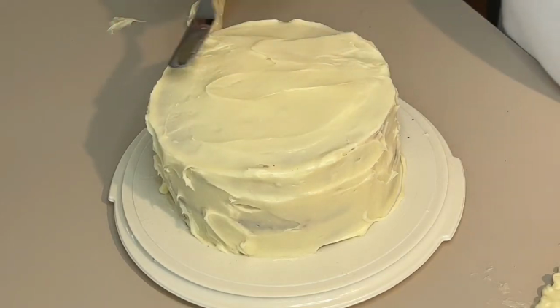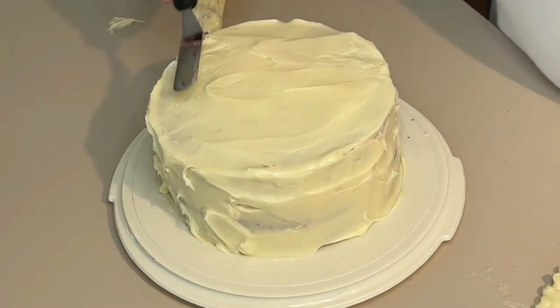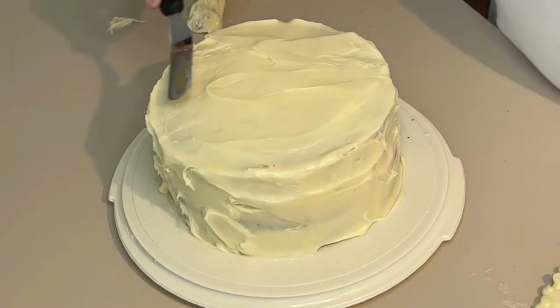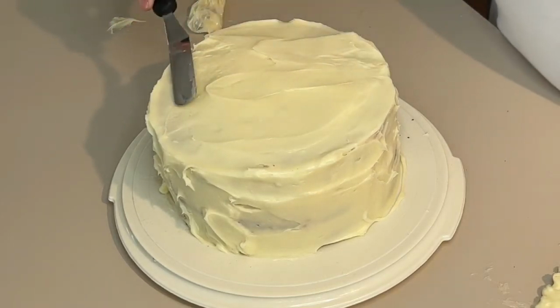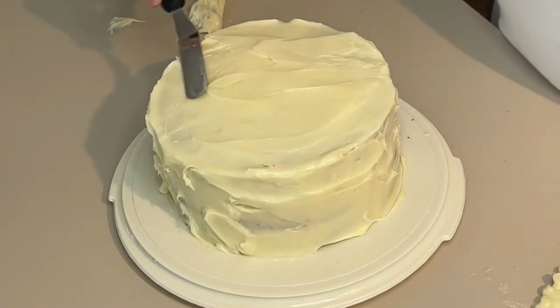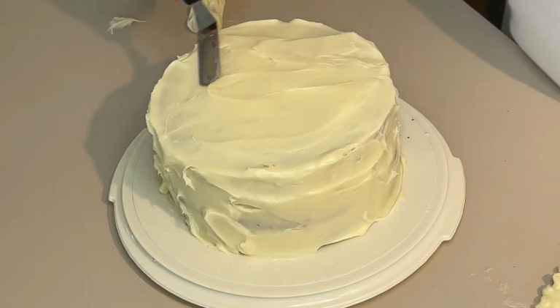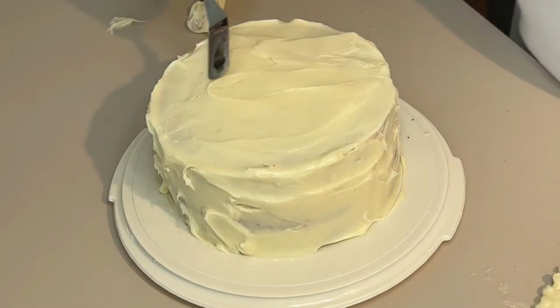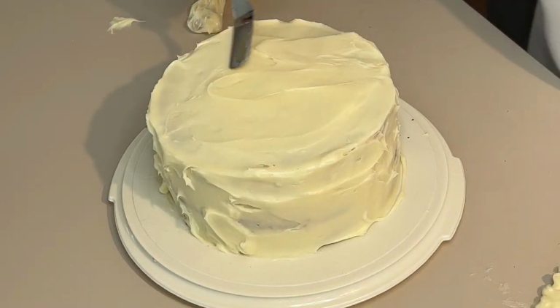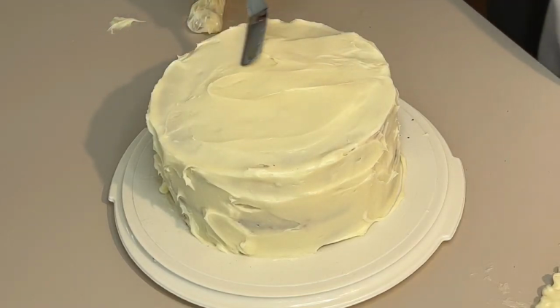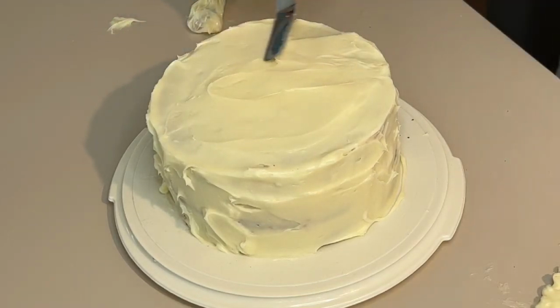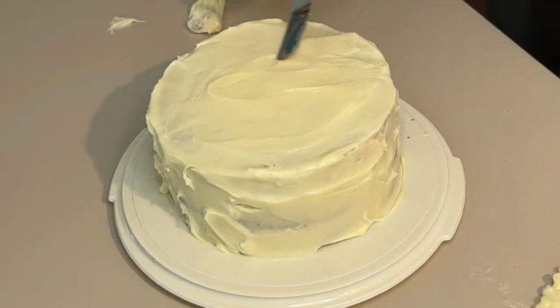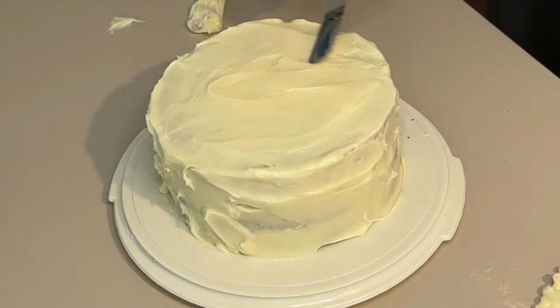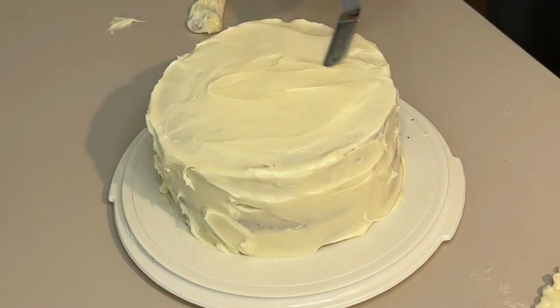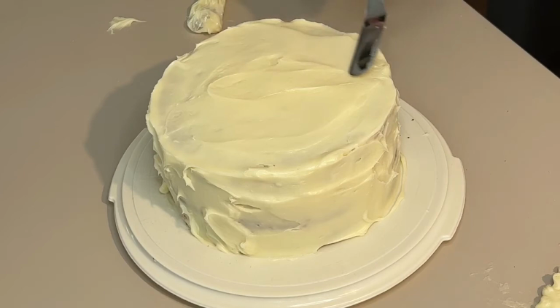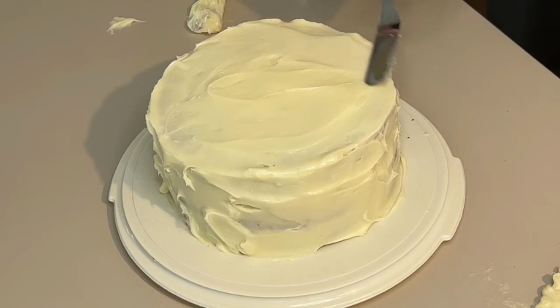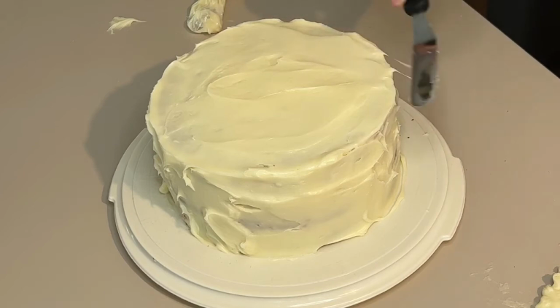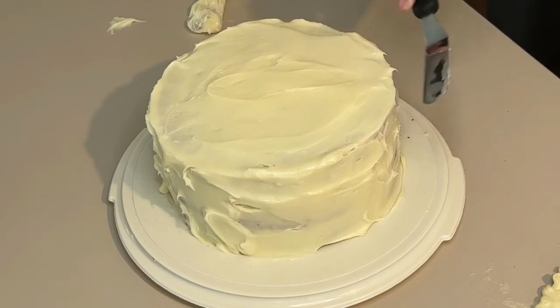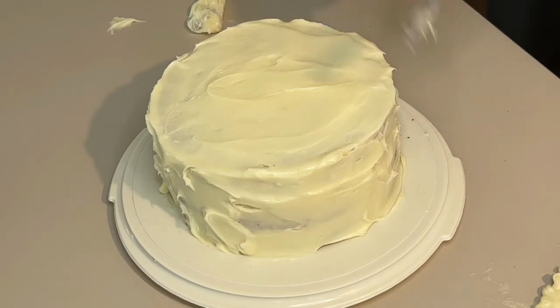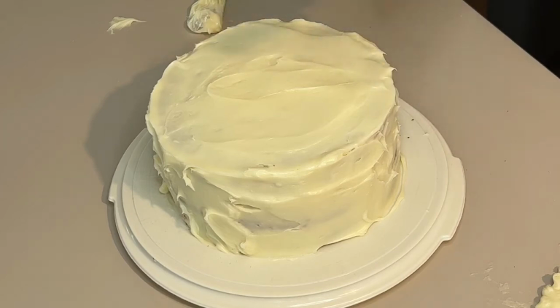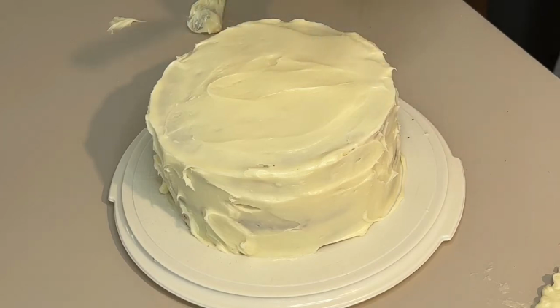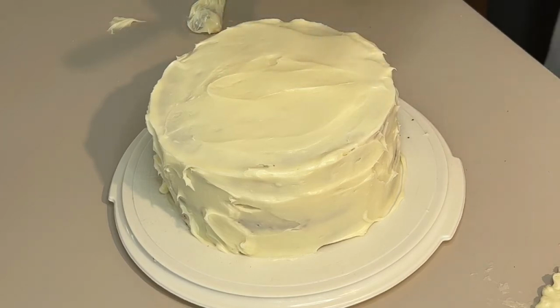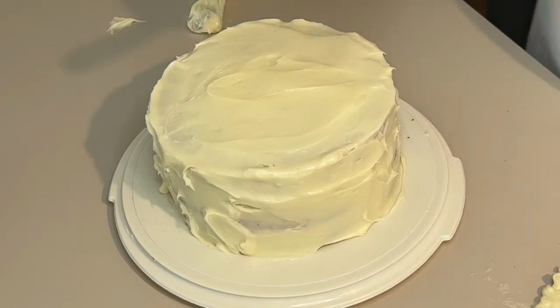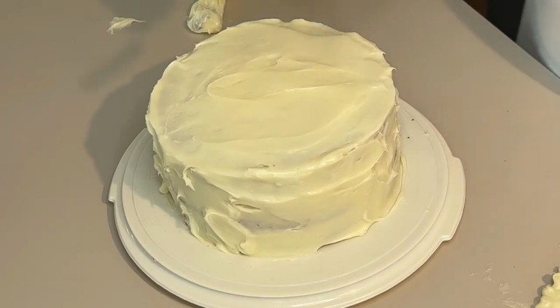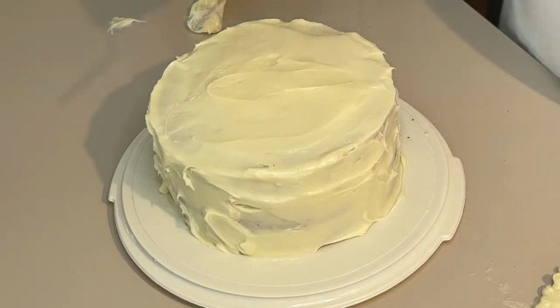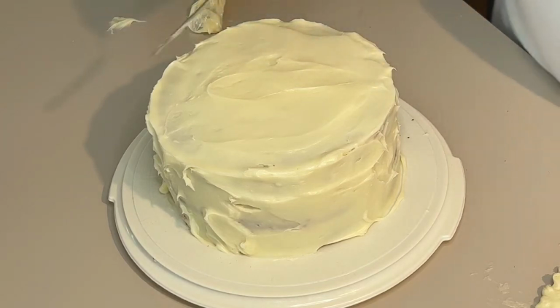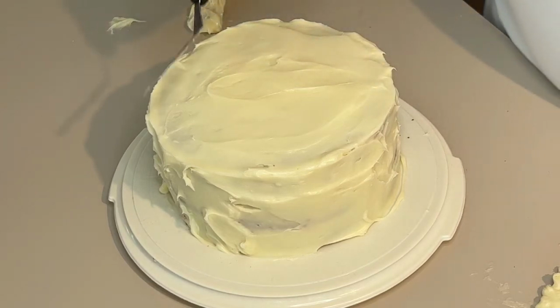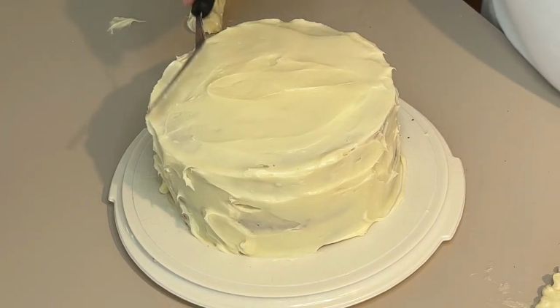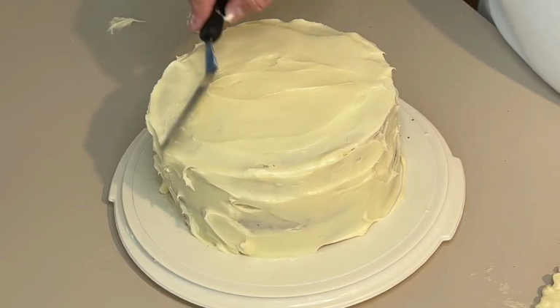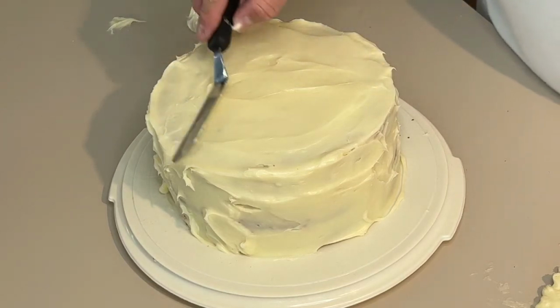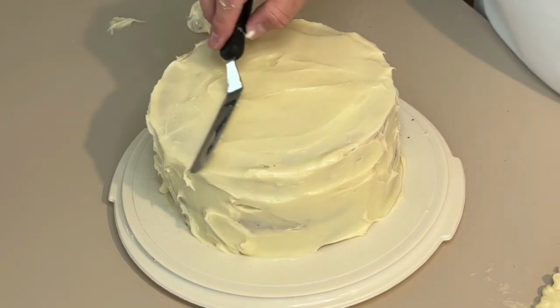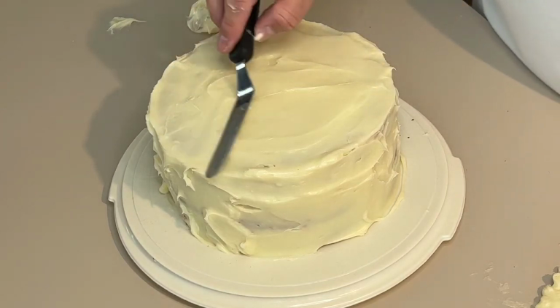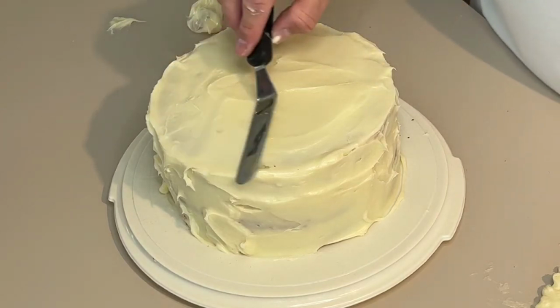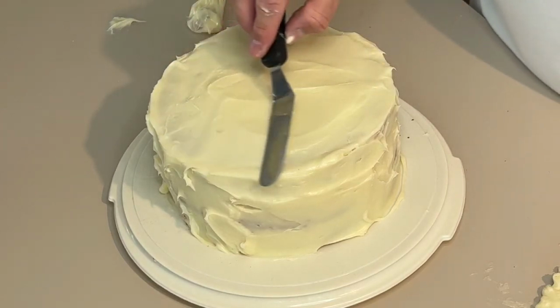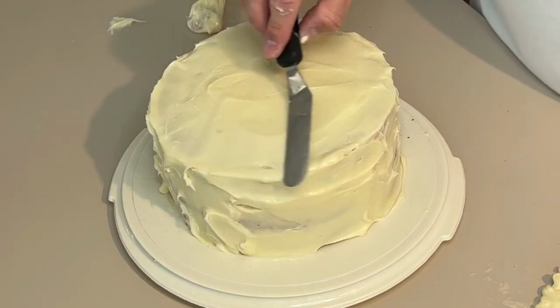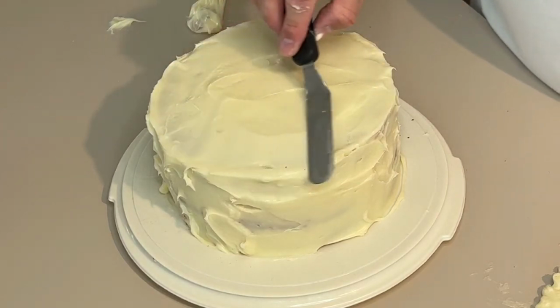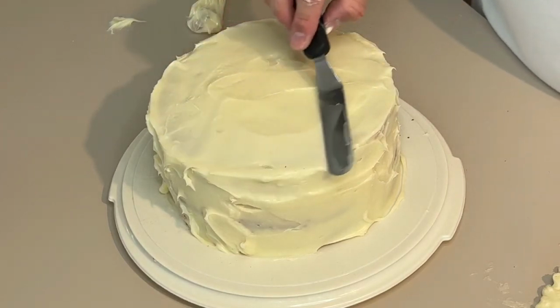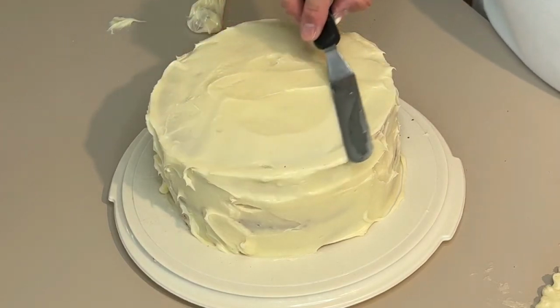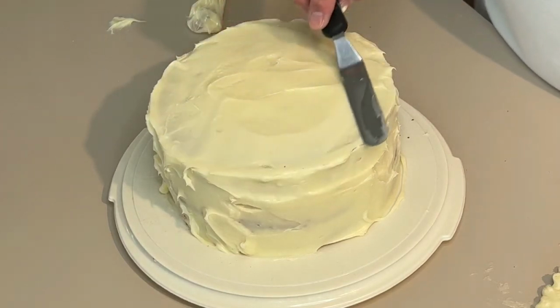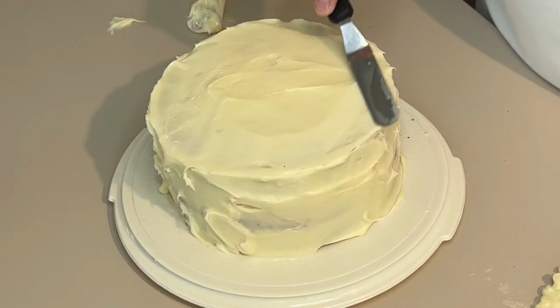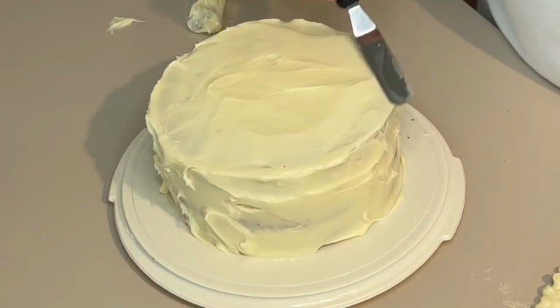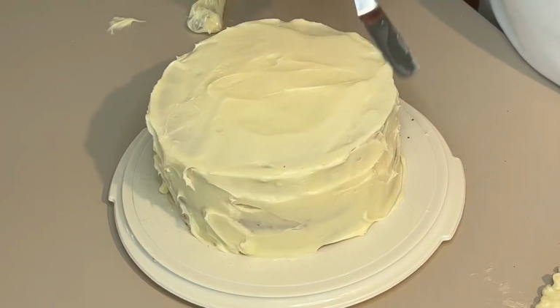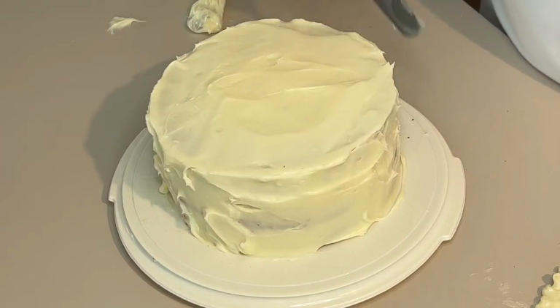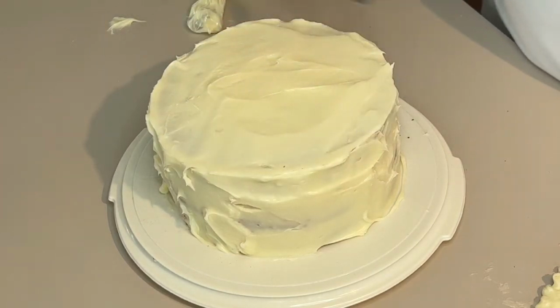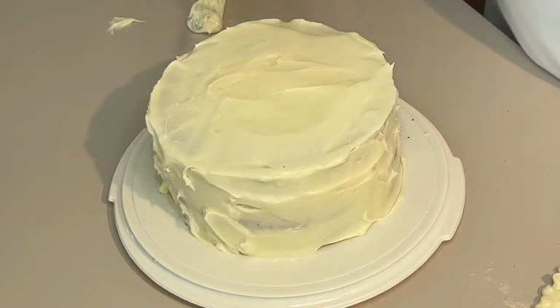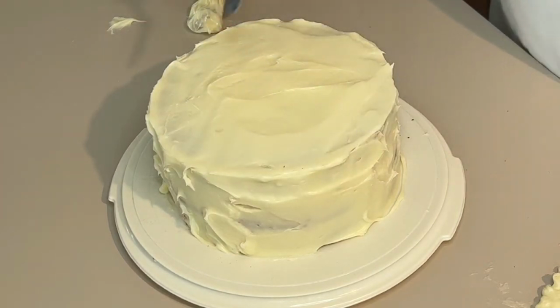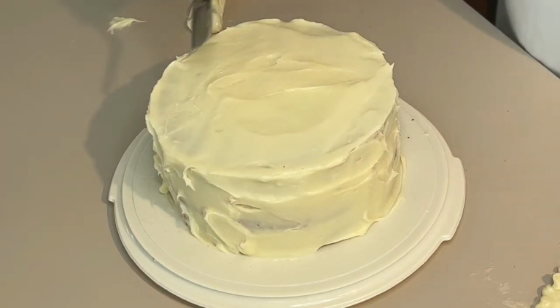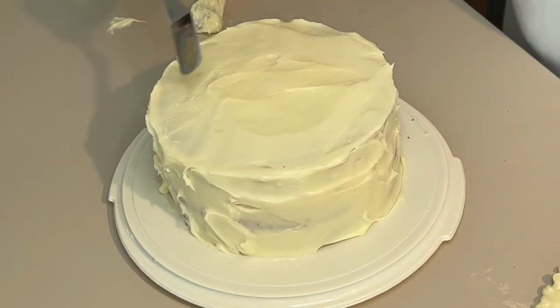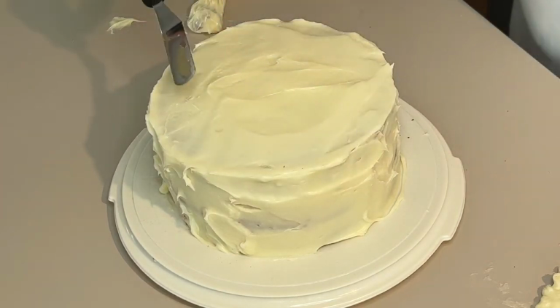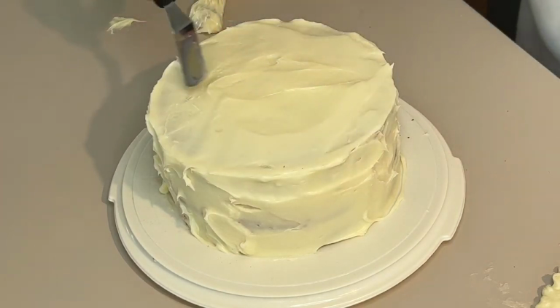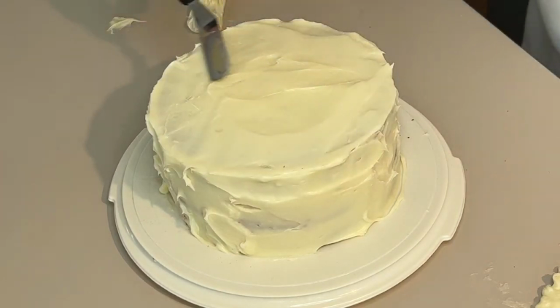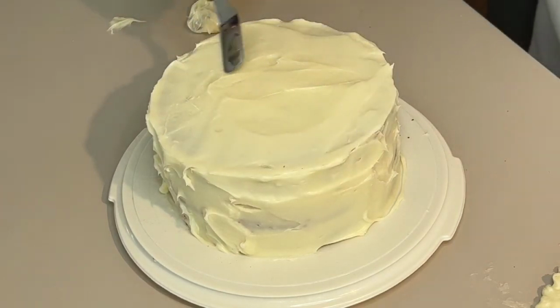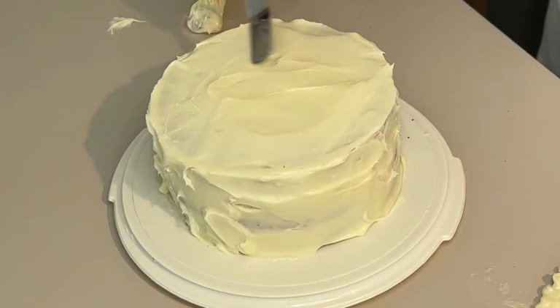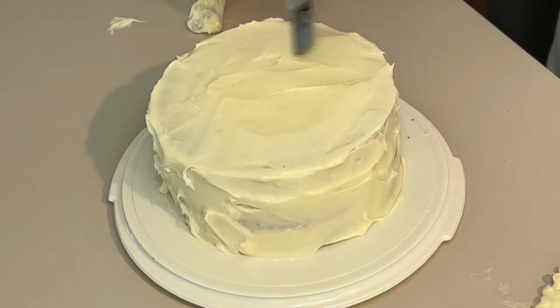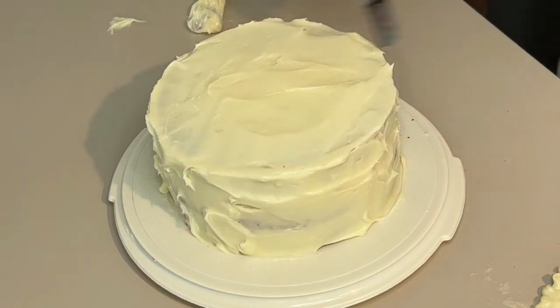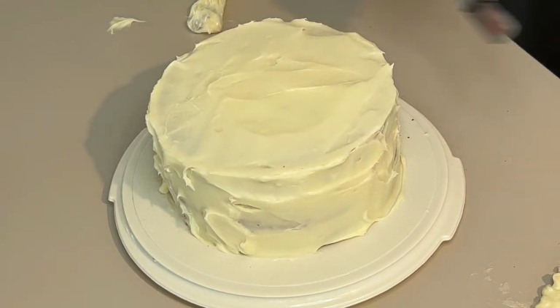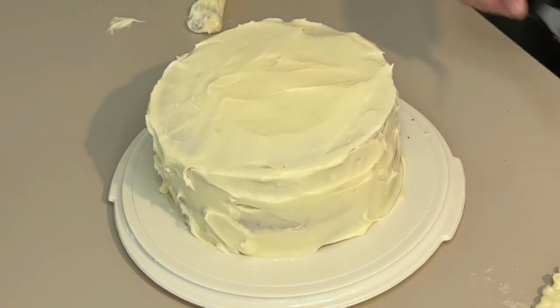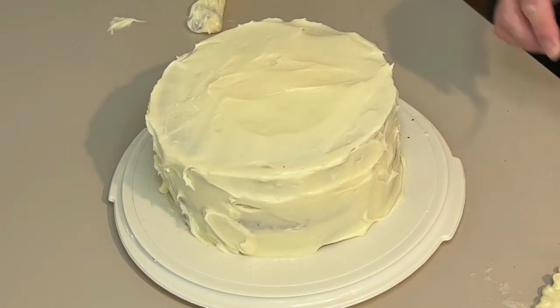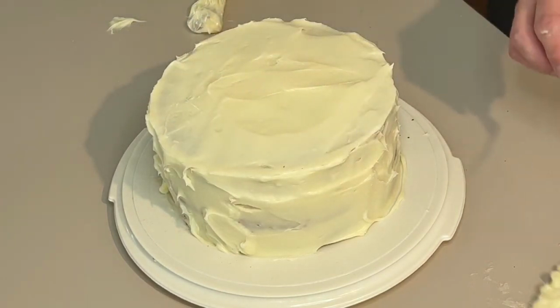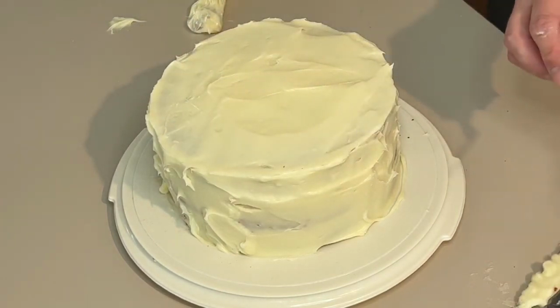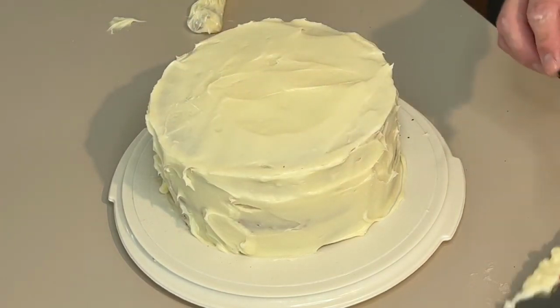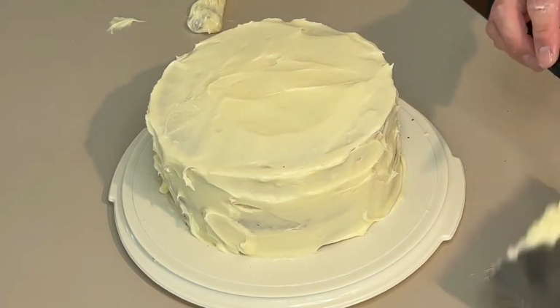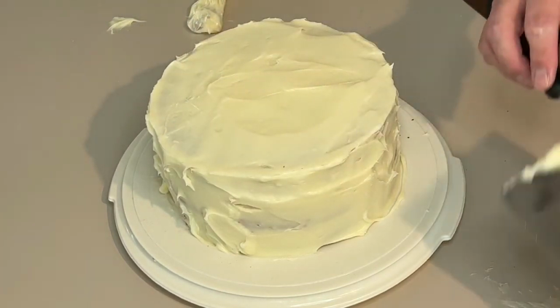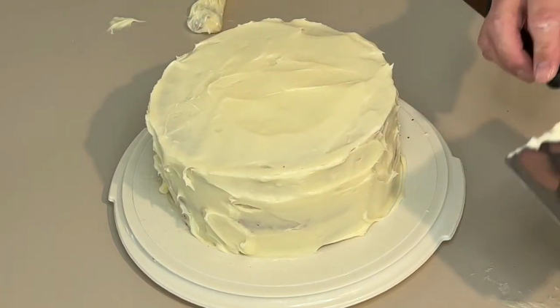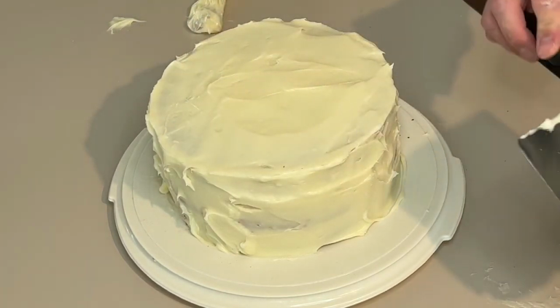If you want a perfect top, you can wet your knife and spread it smooth. We're not going for perfection — after all, it's for Mike.